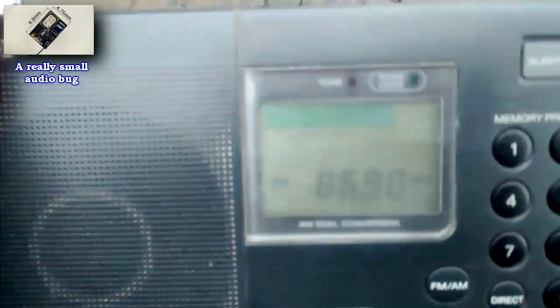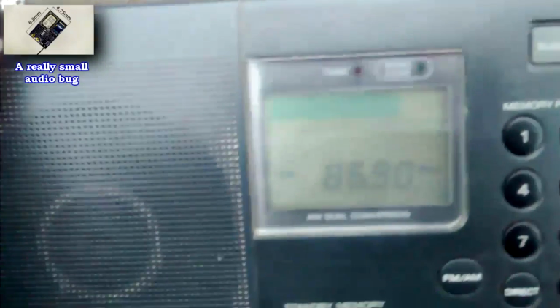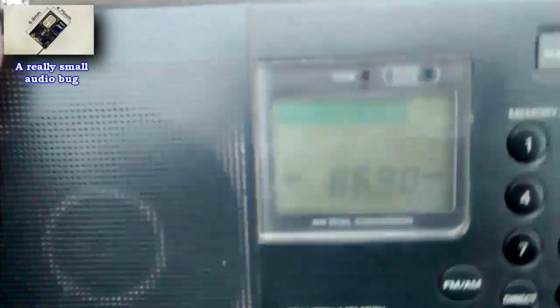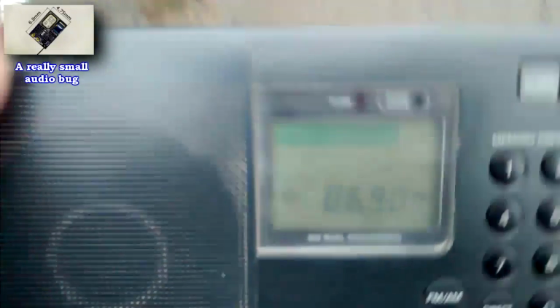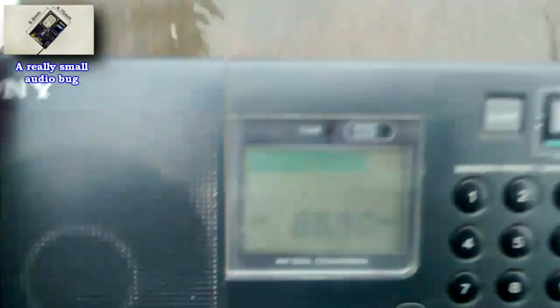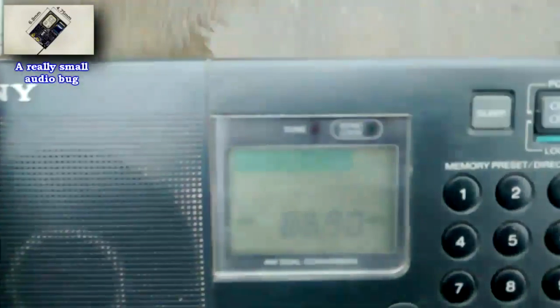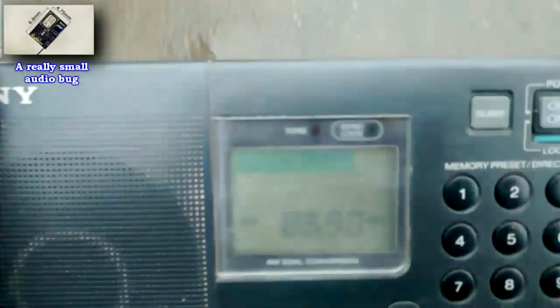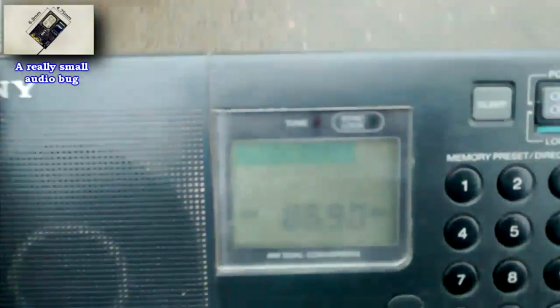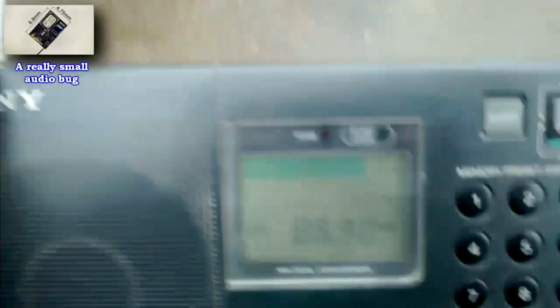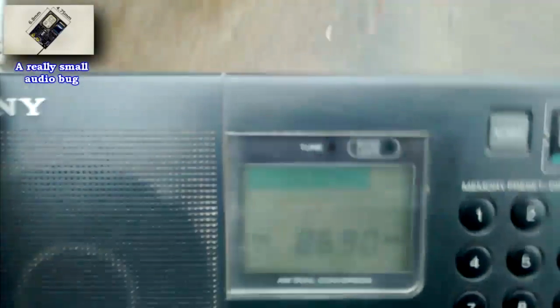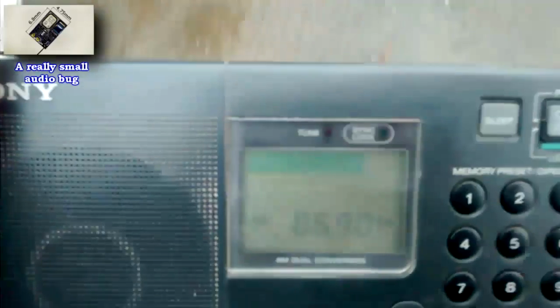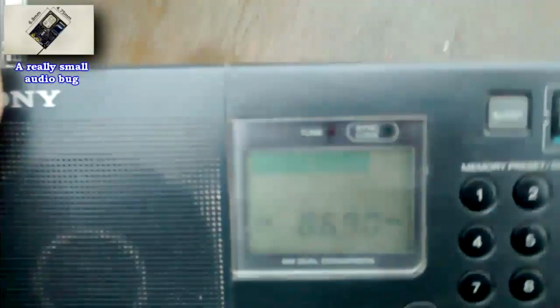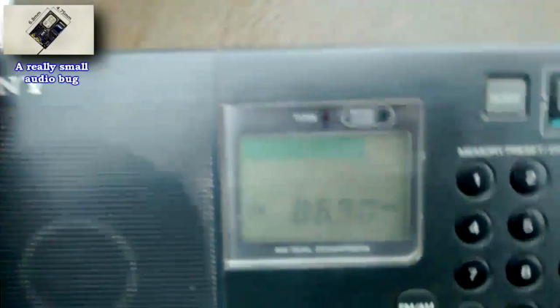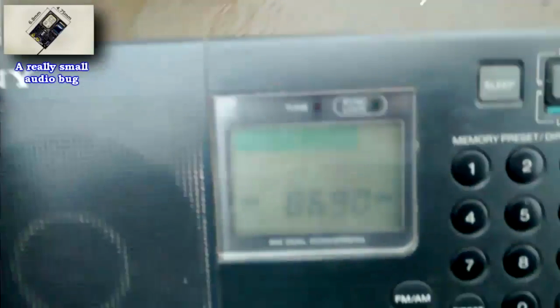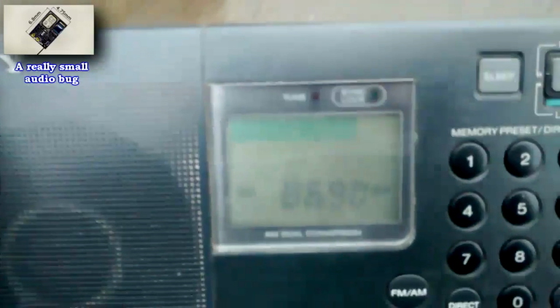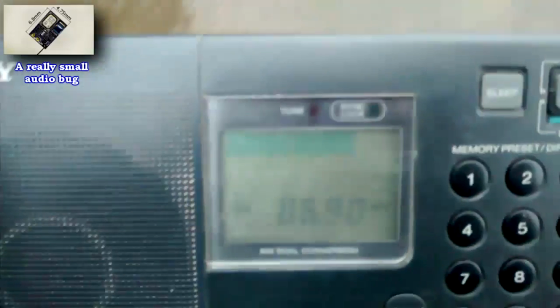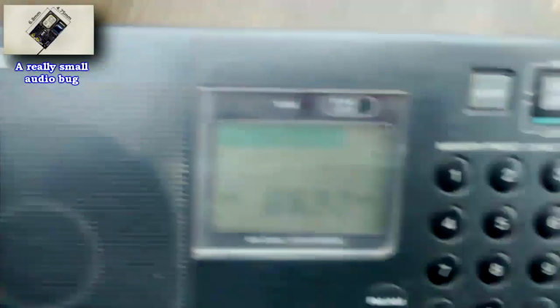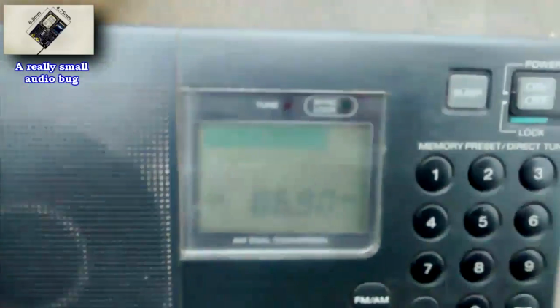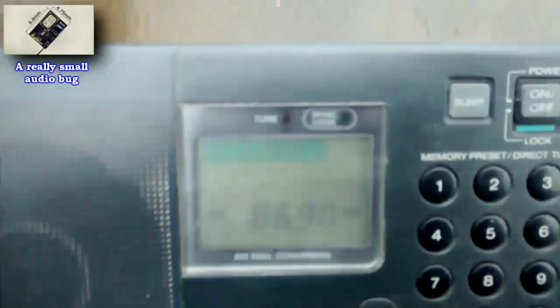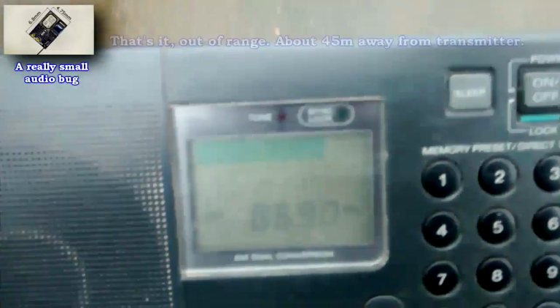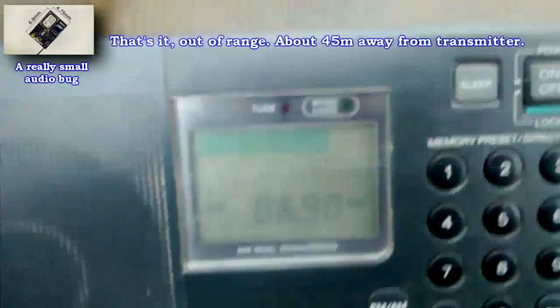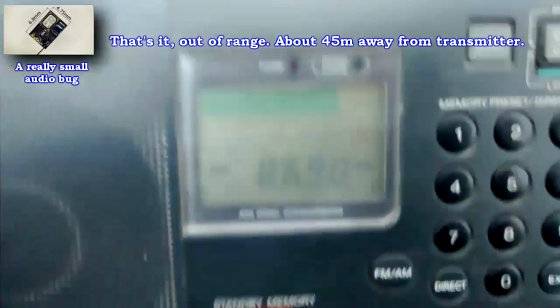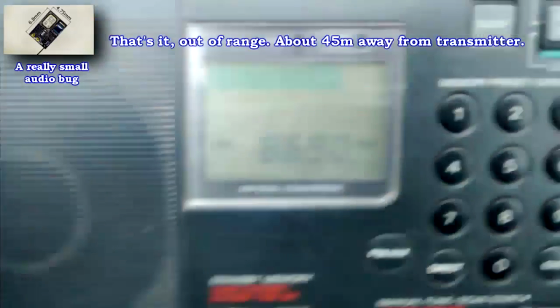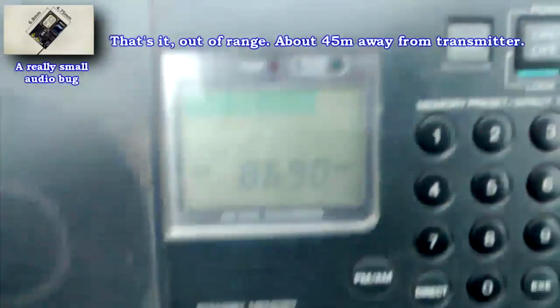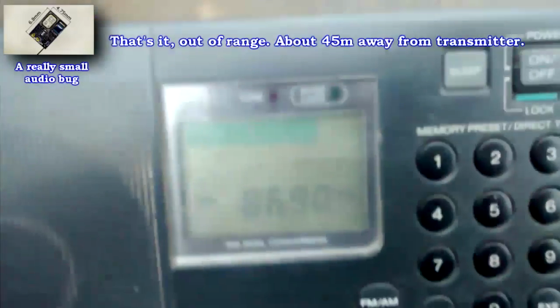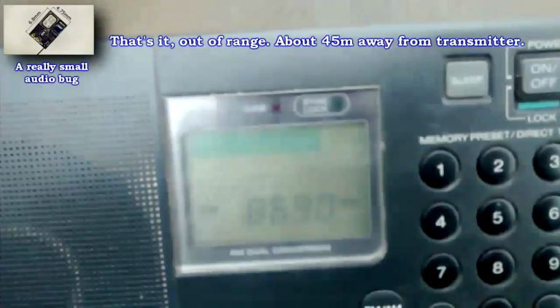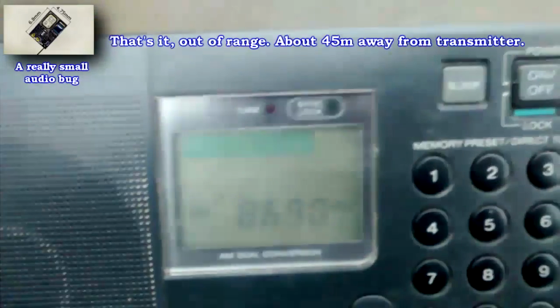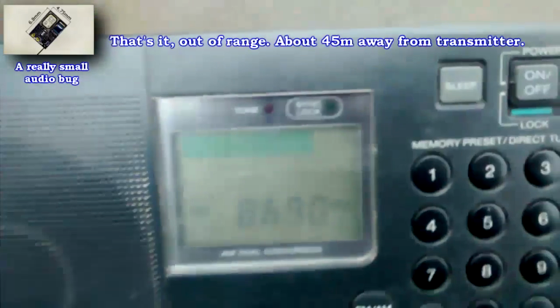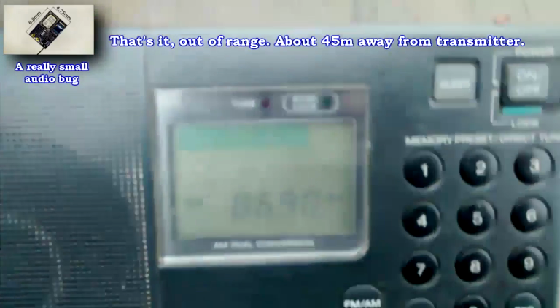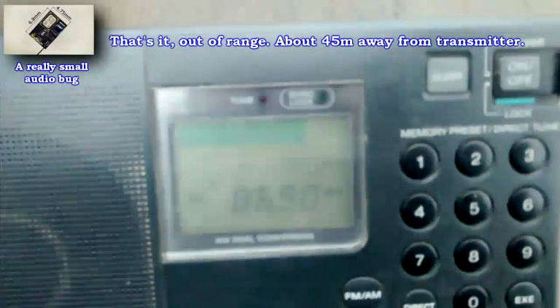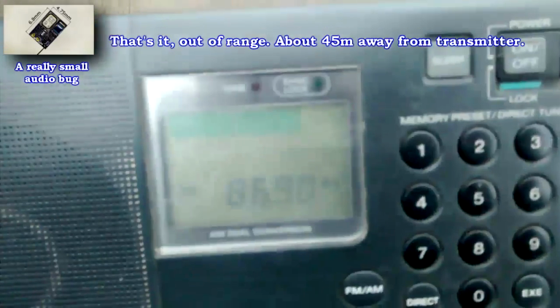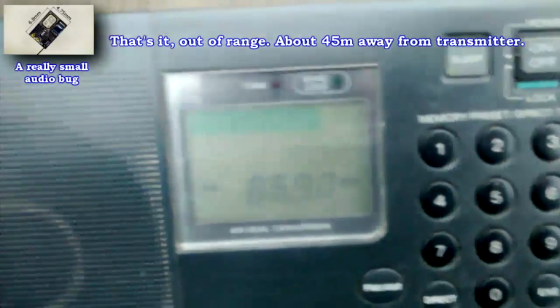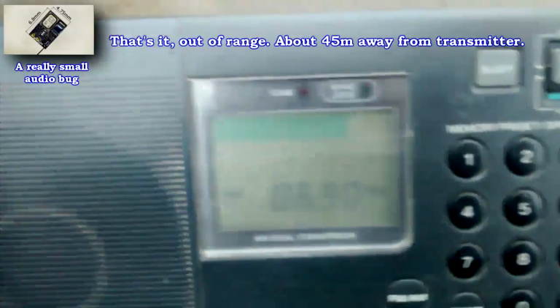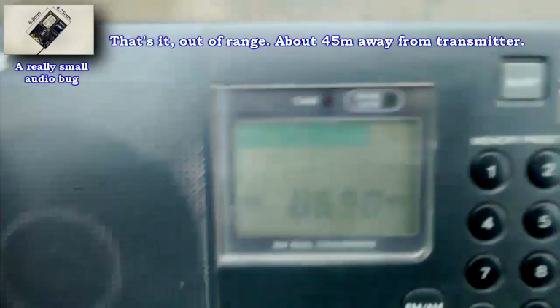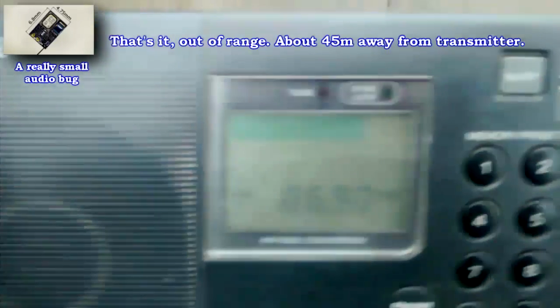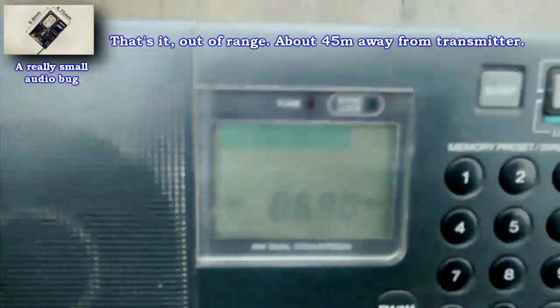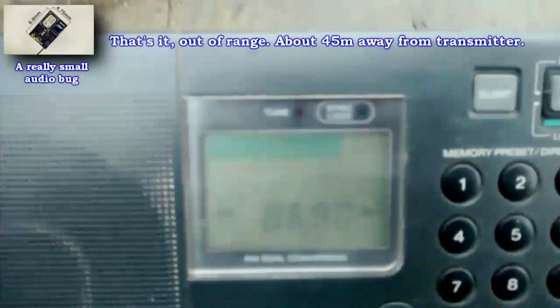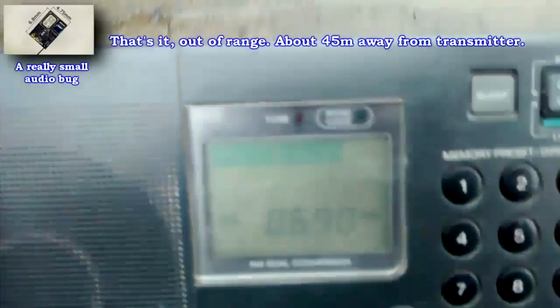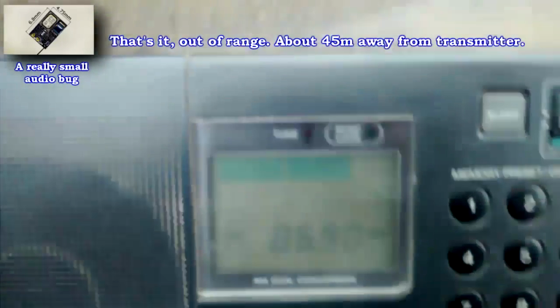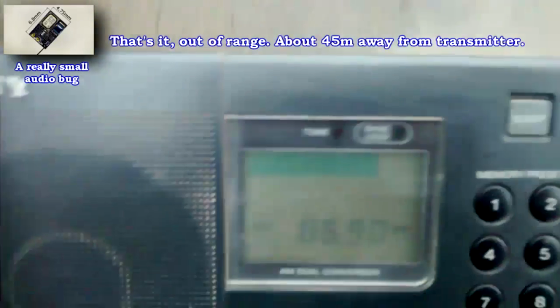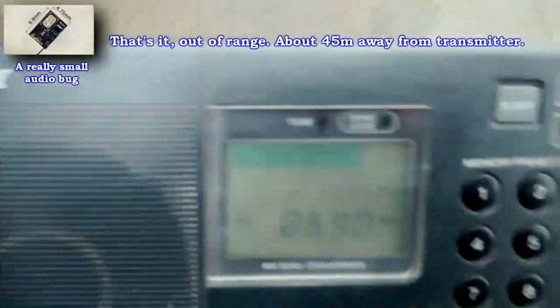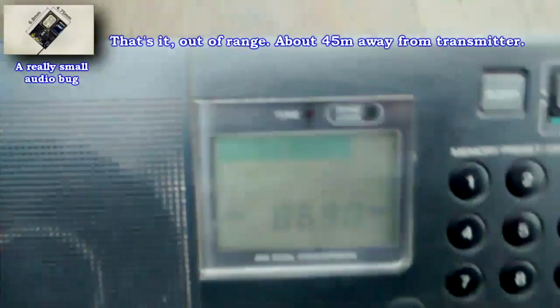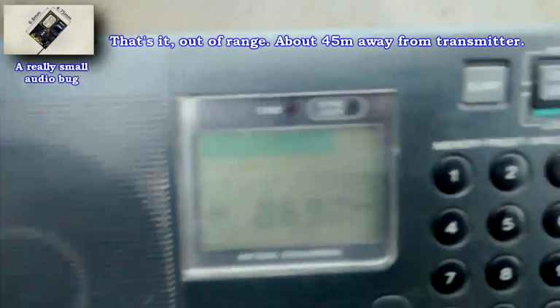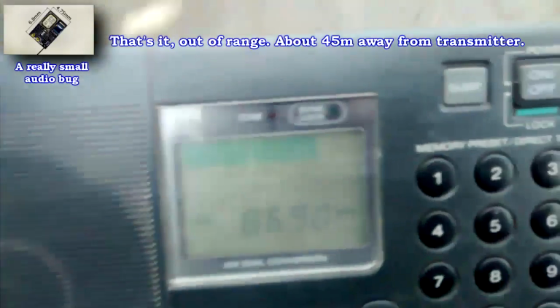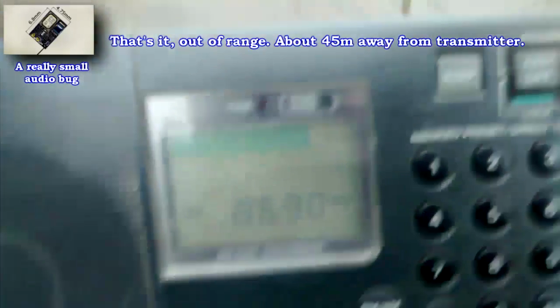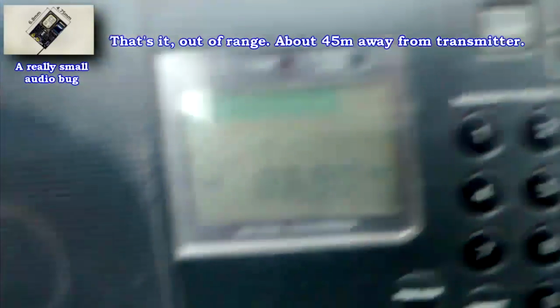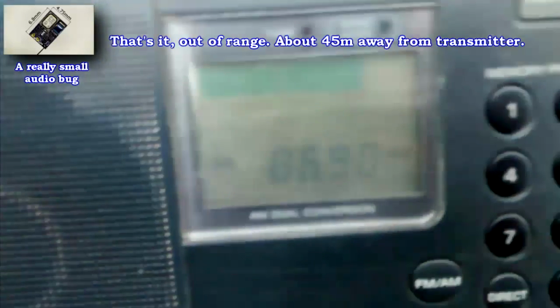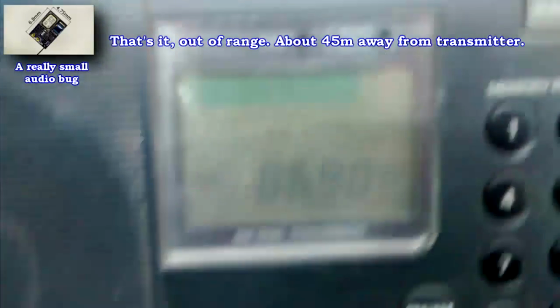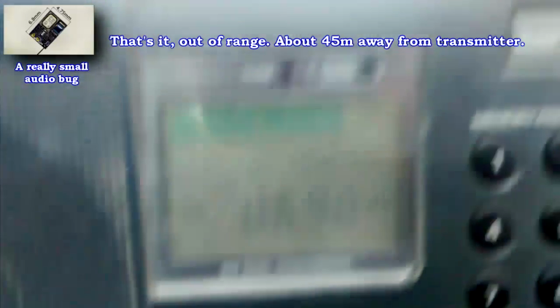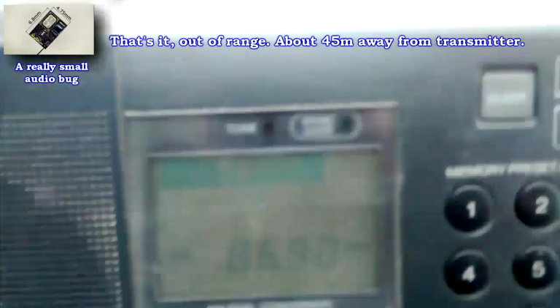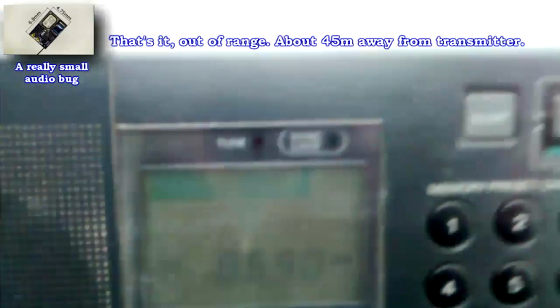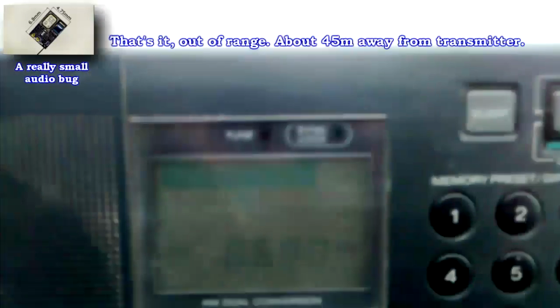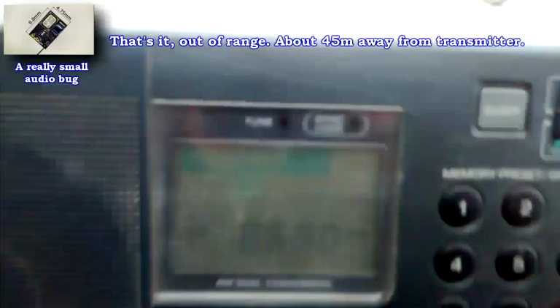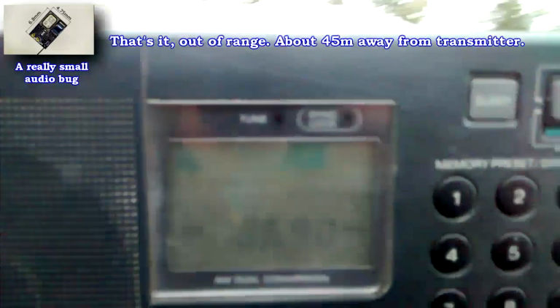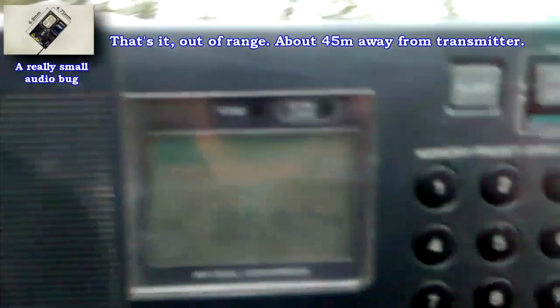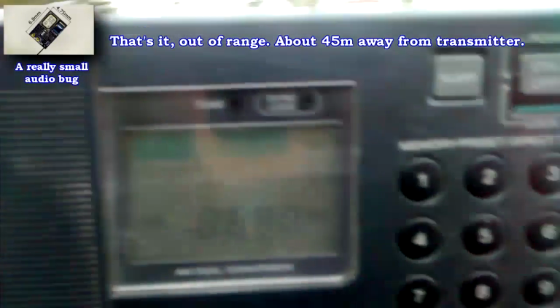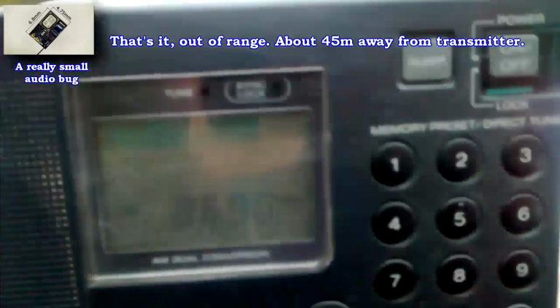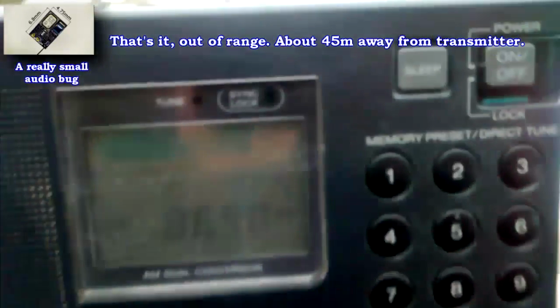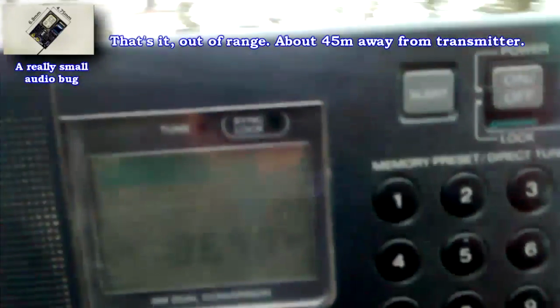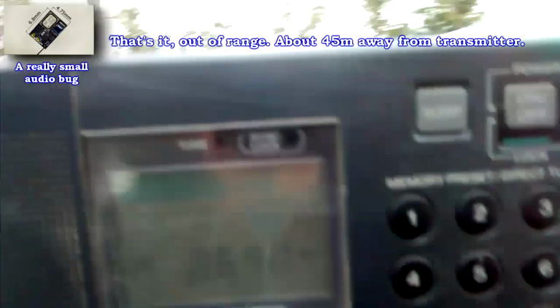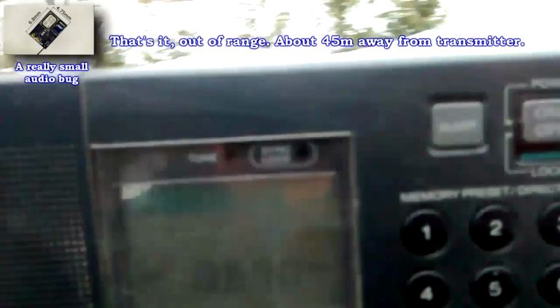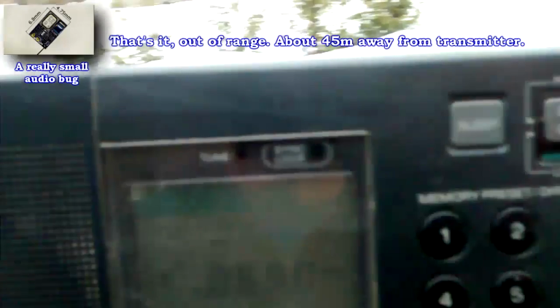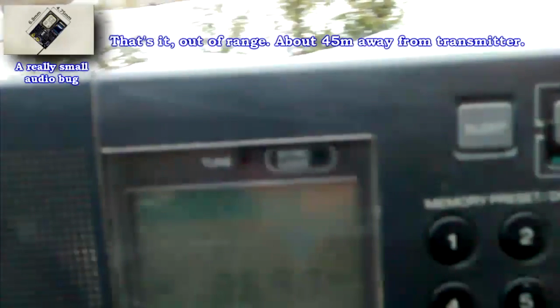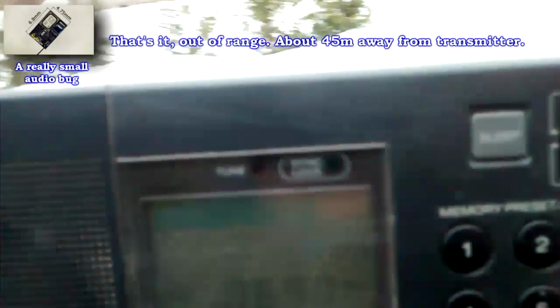Now here the signal is getting too weak to be received with this radio. The distance to the transmitter is now about 145 feet.